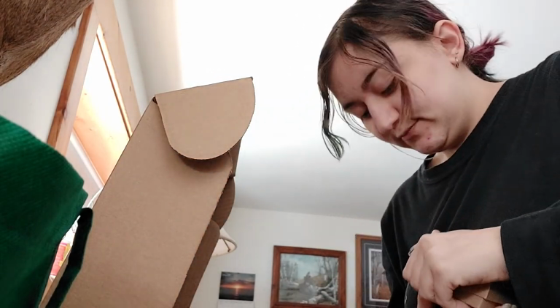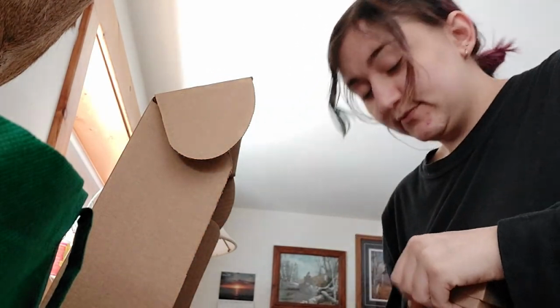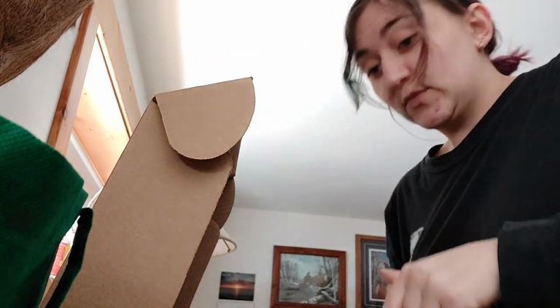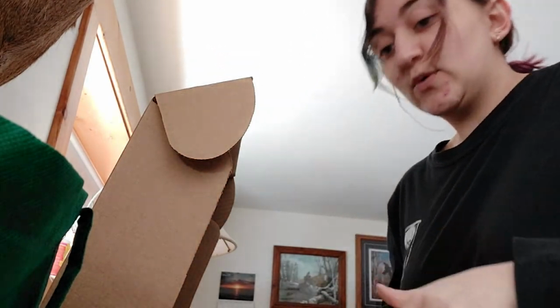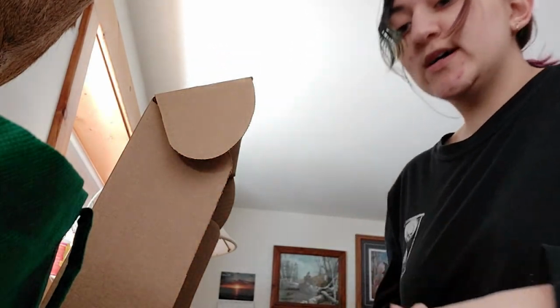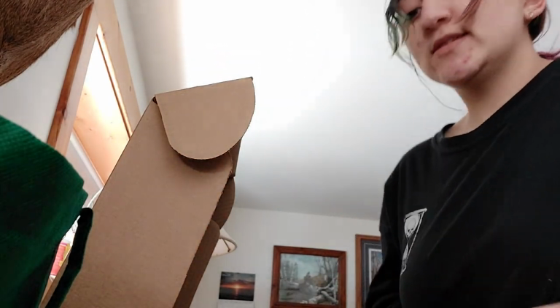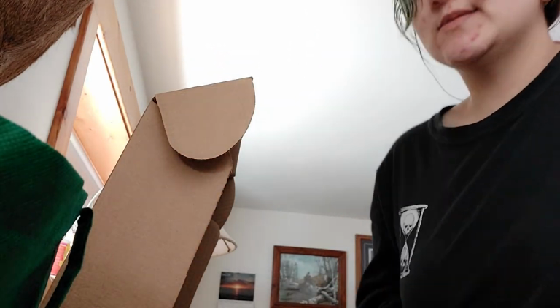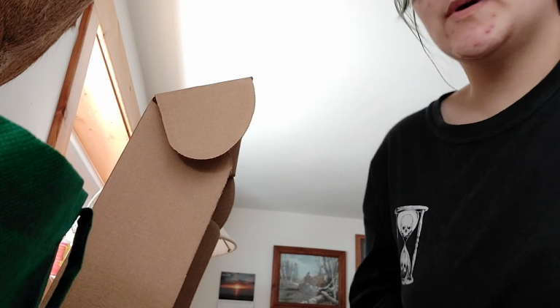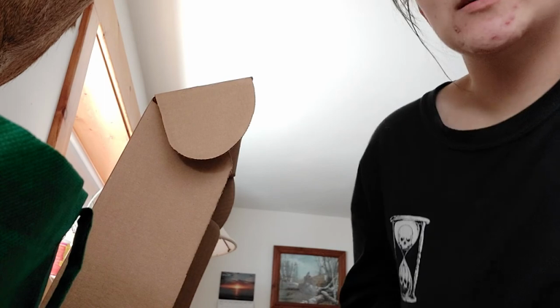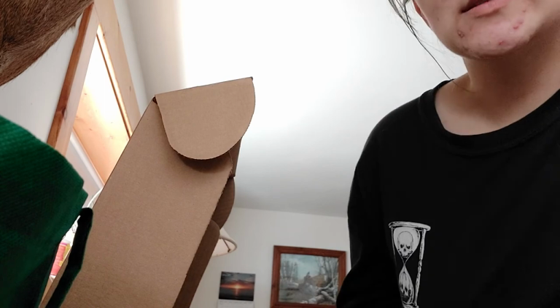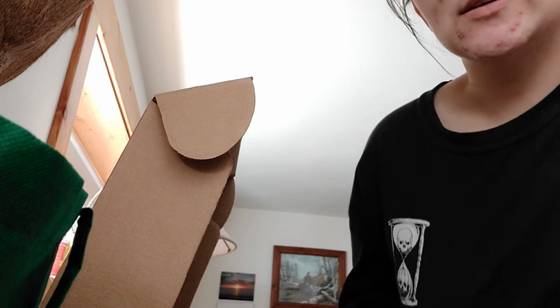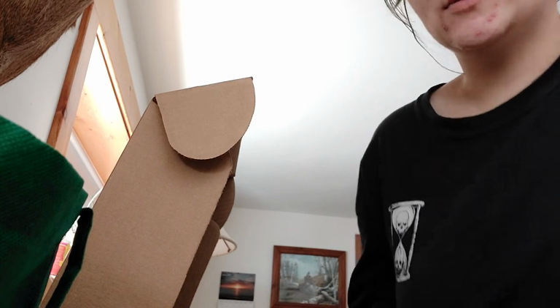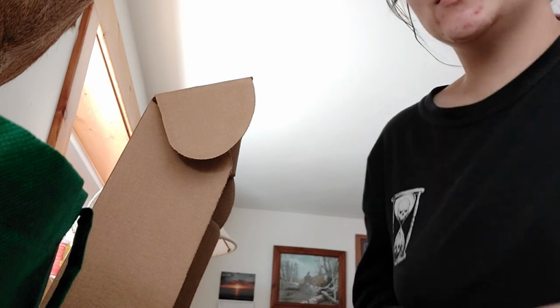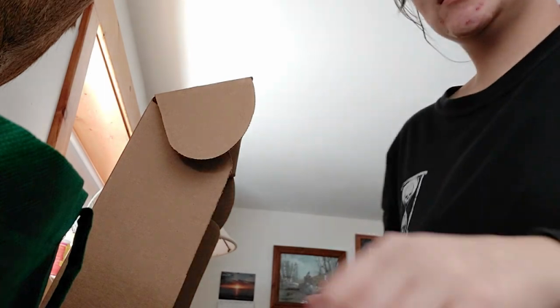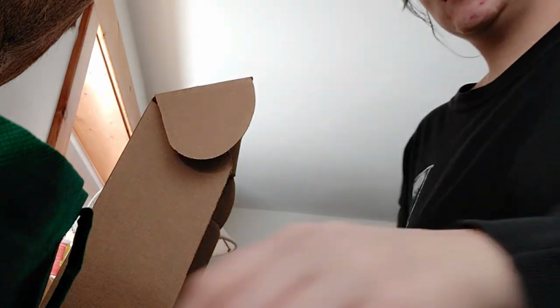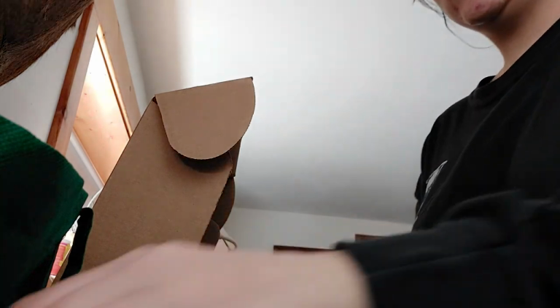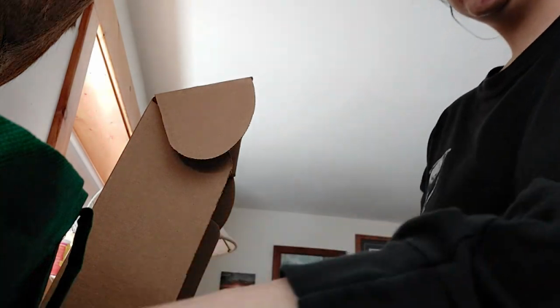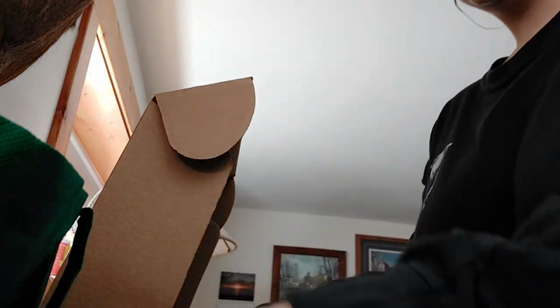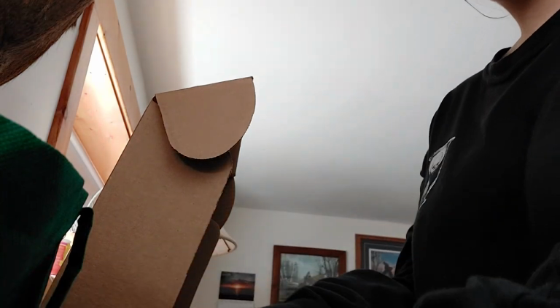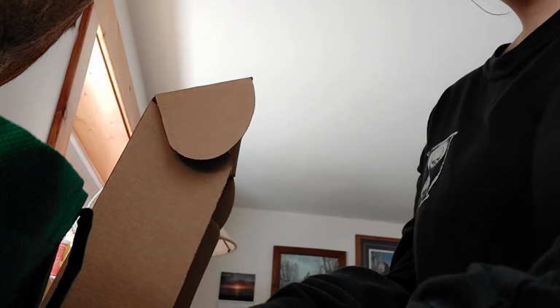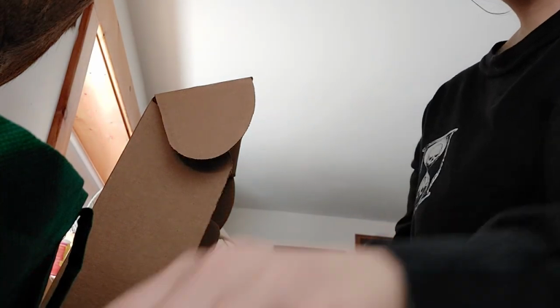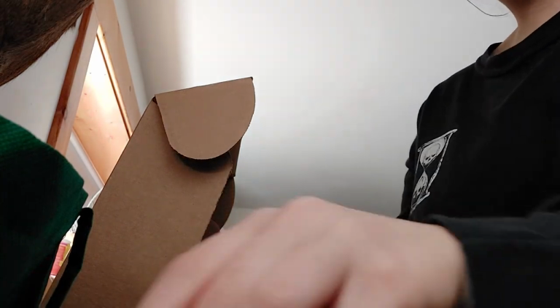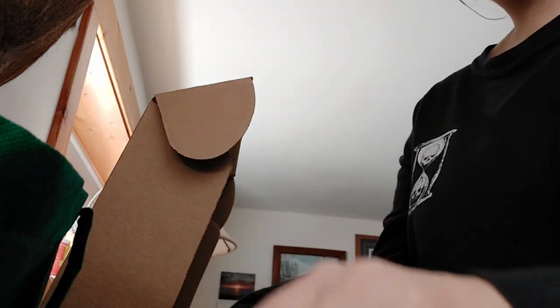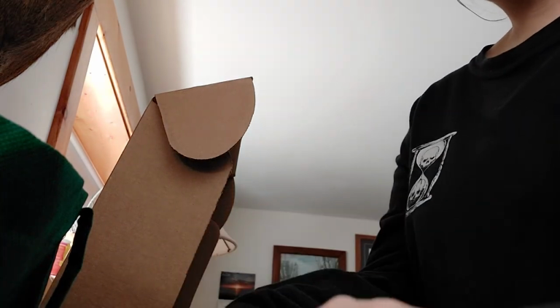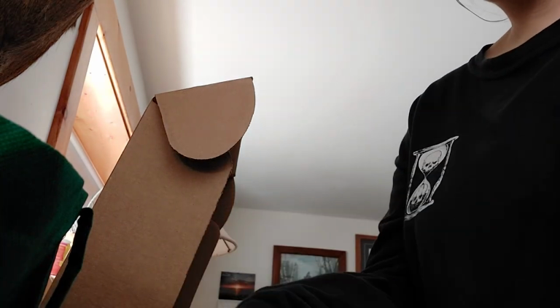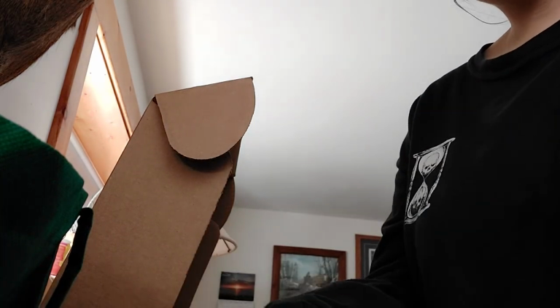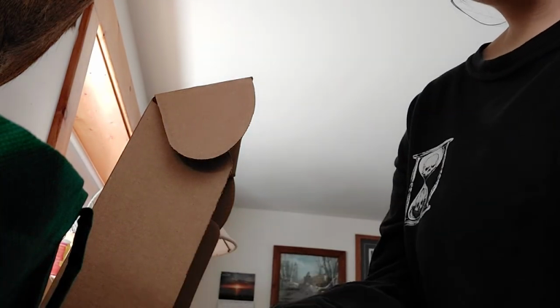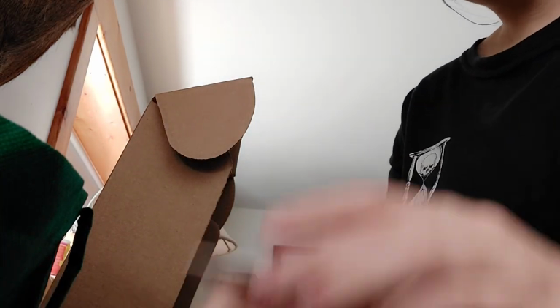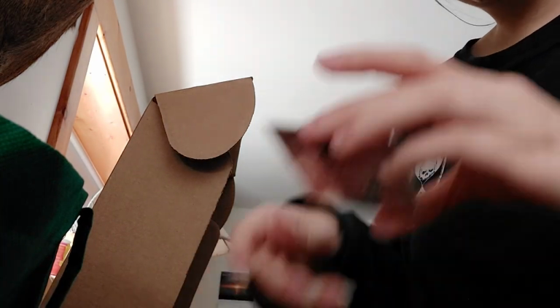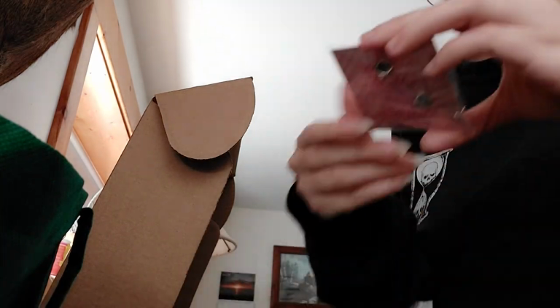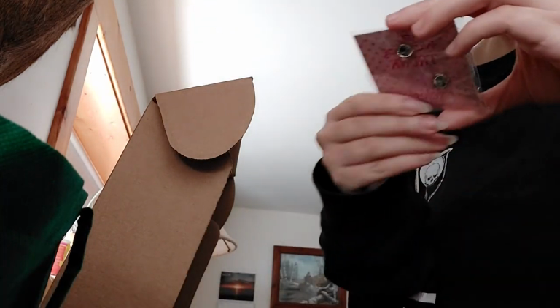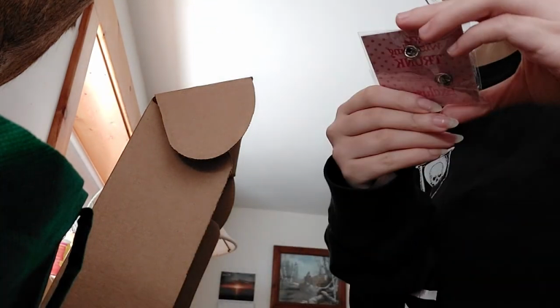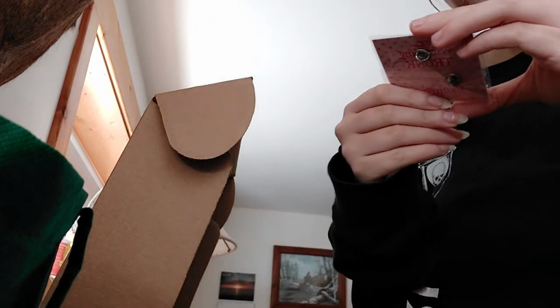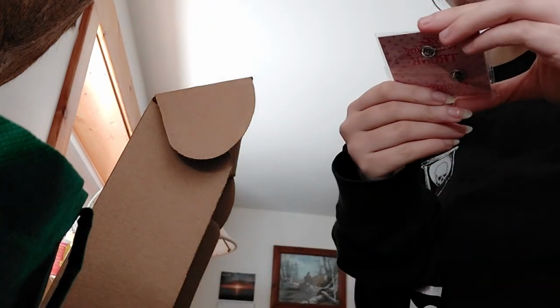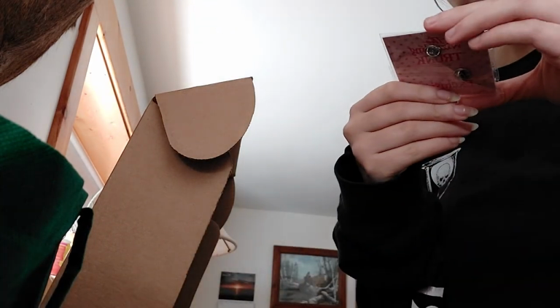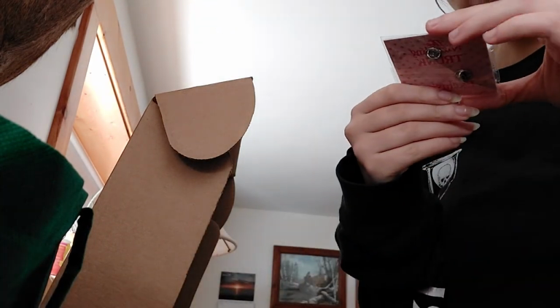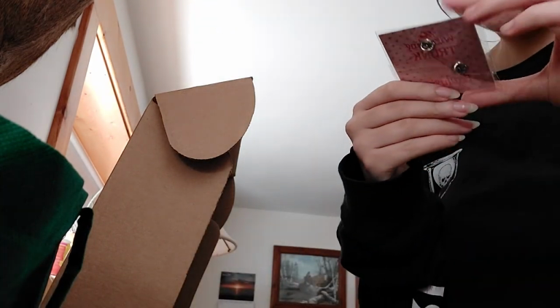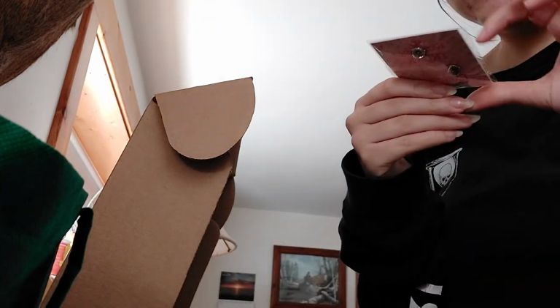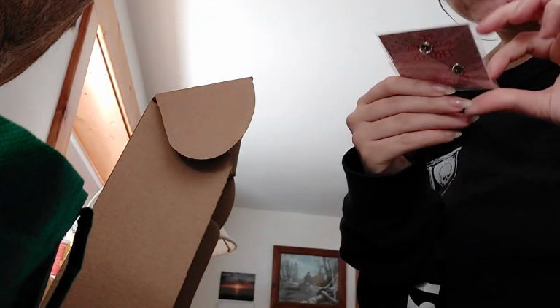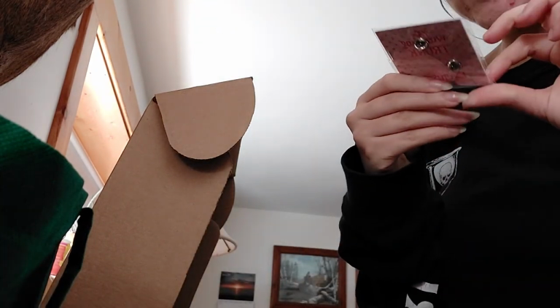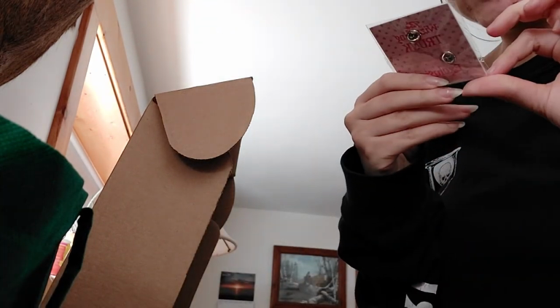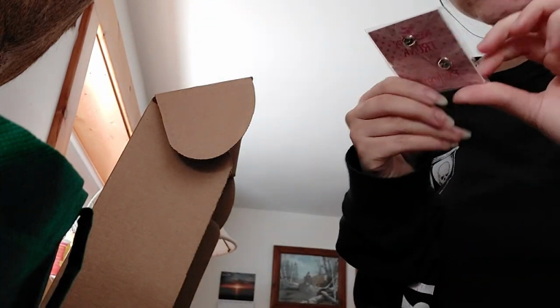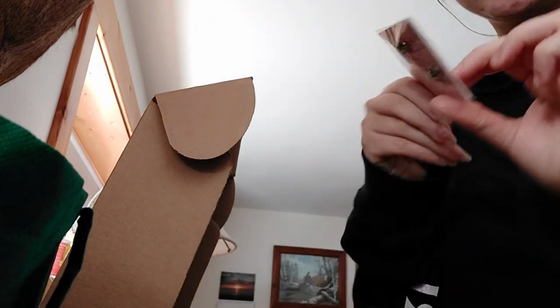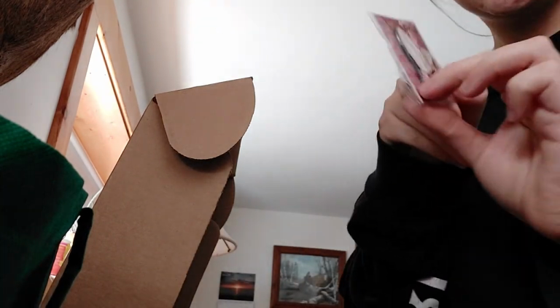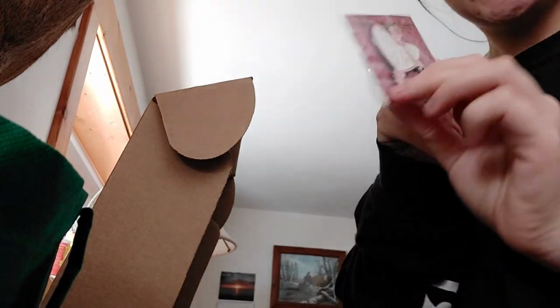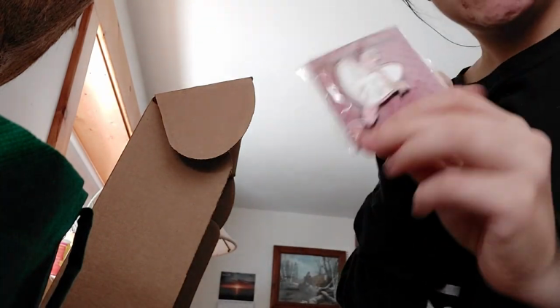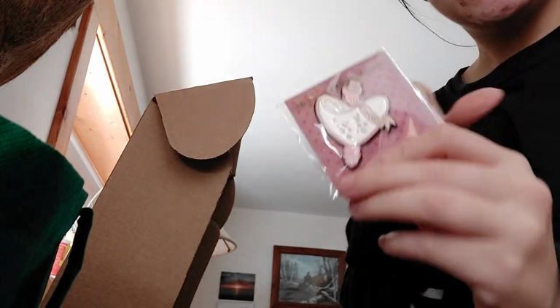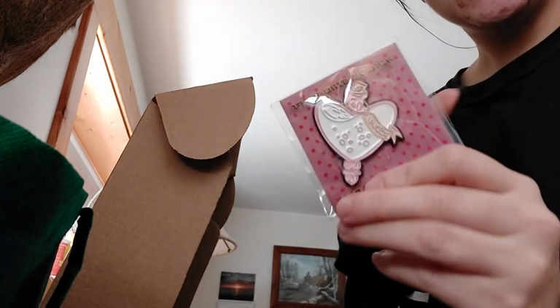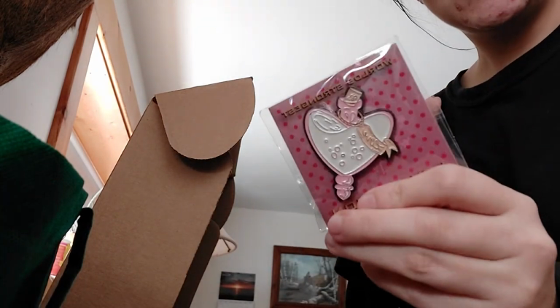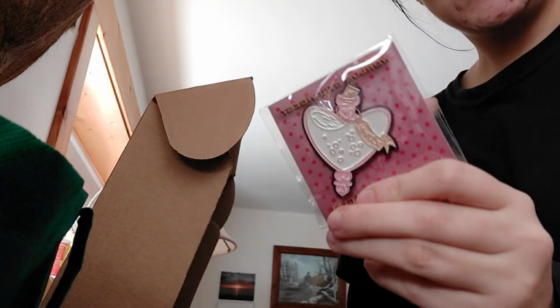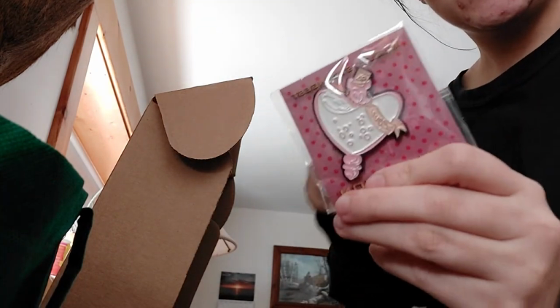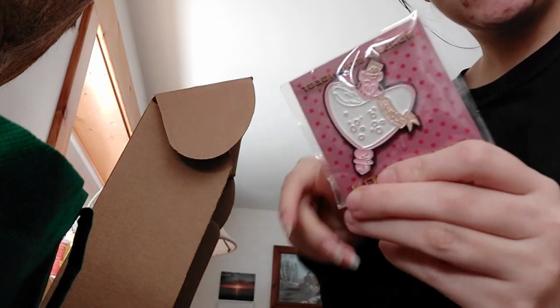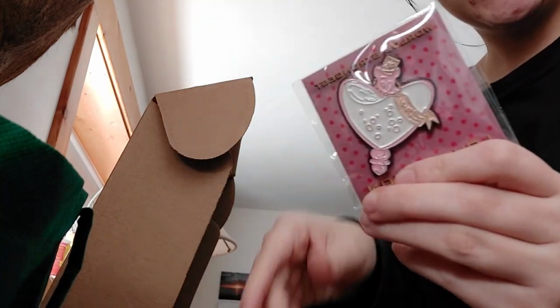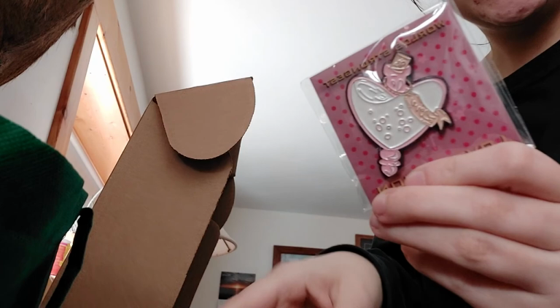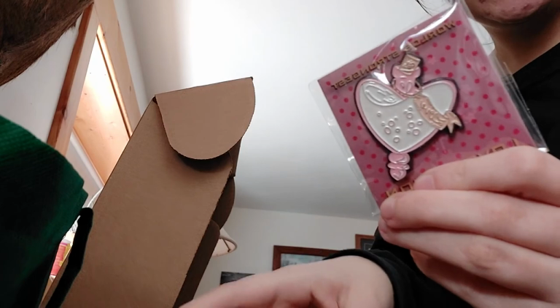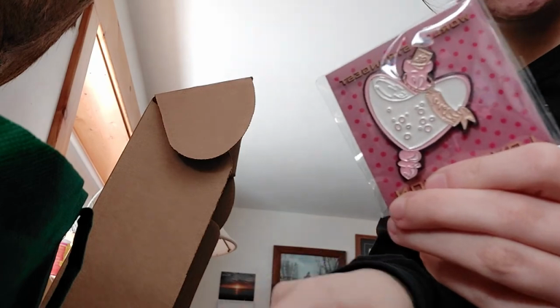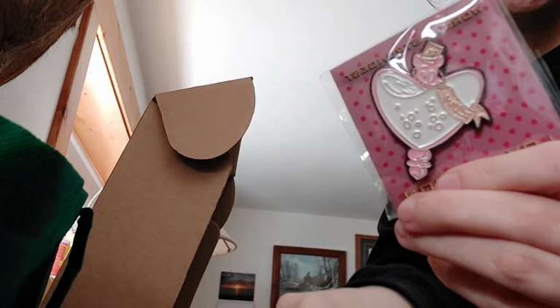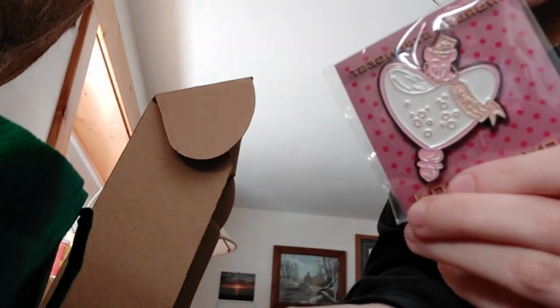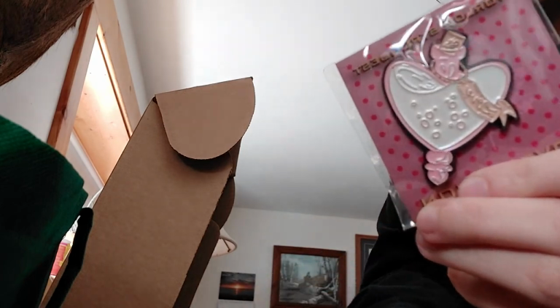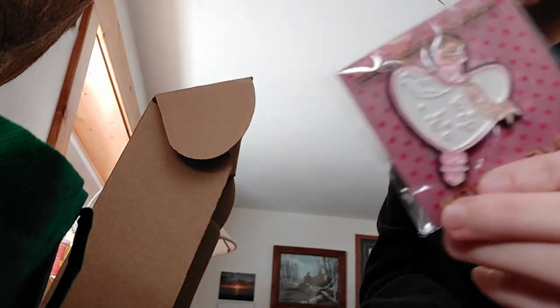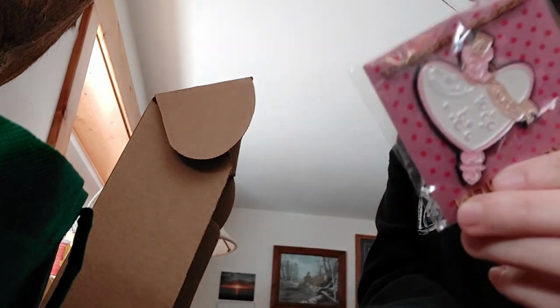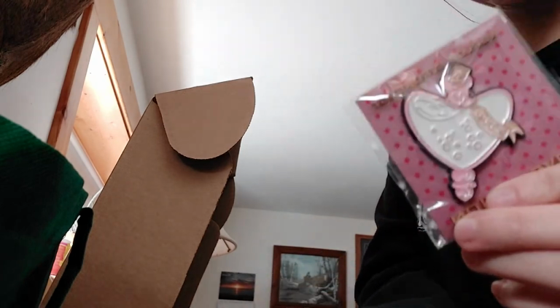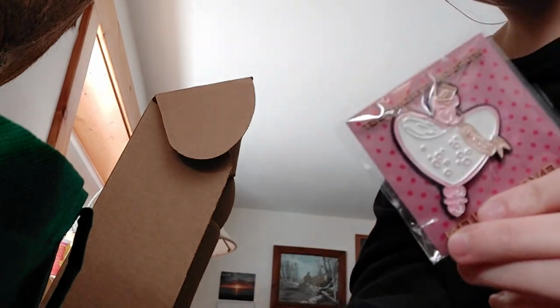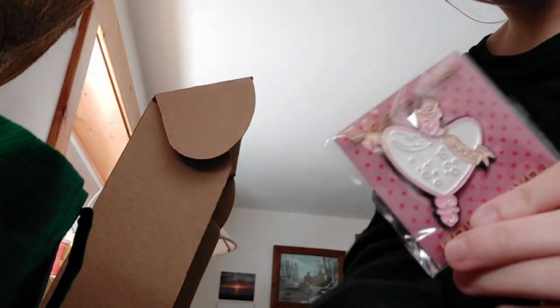Why is this box not closing now? I keep looking at this pin sitting over here — it's so nice.